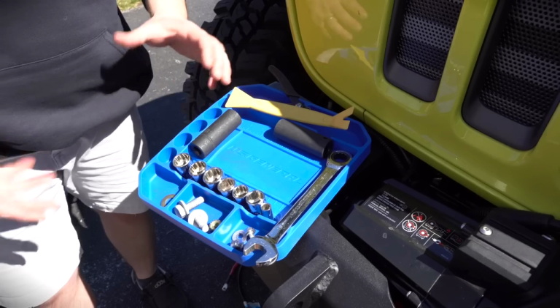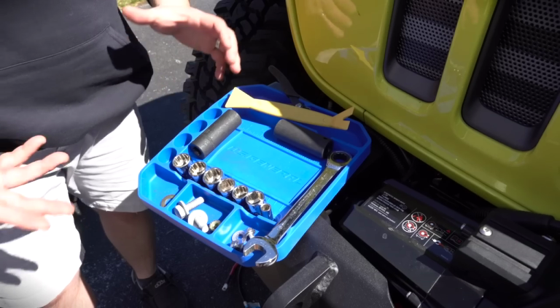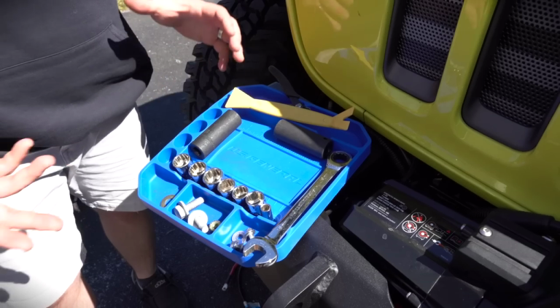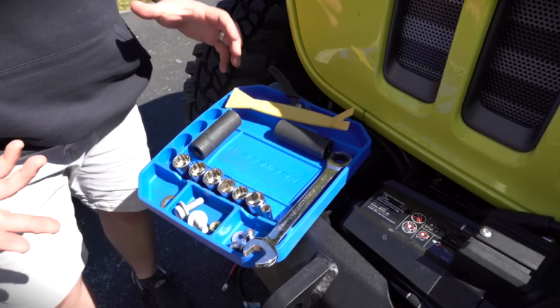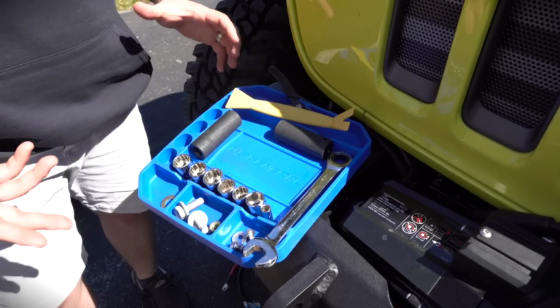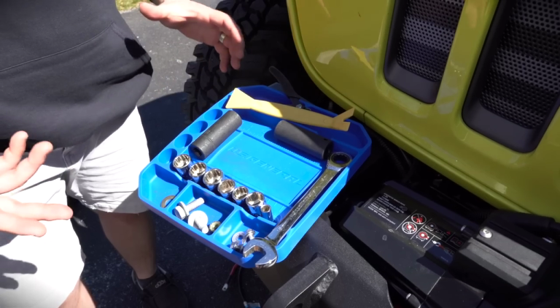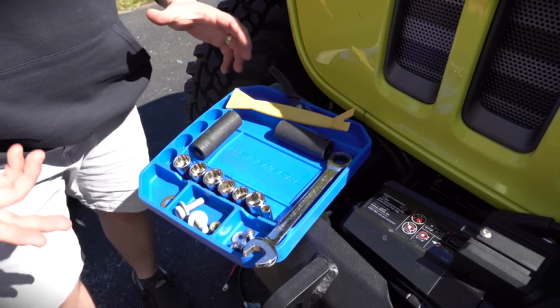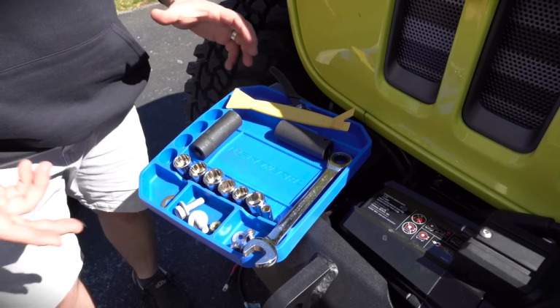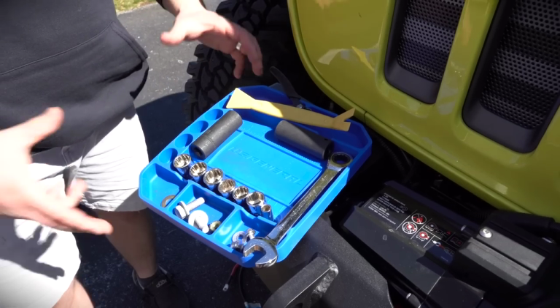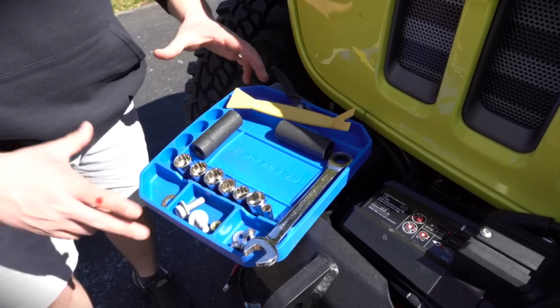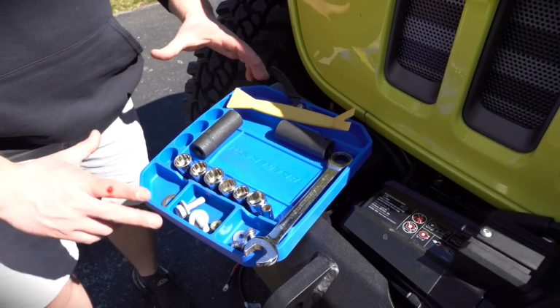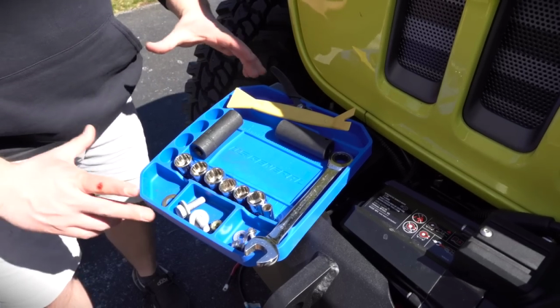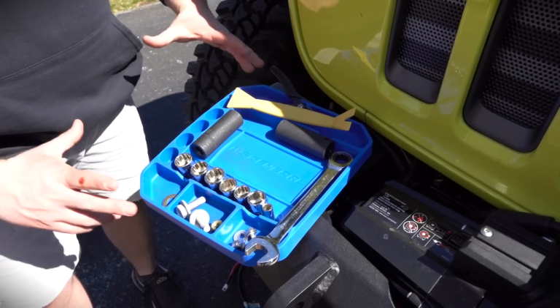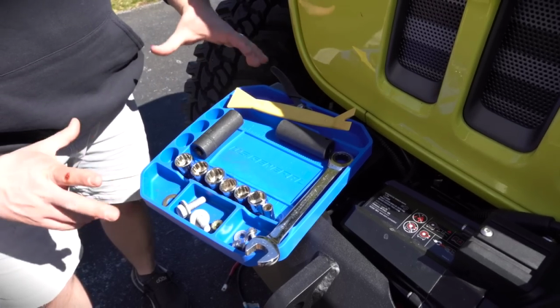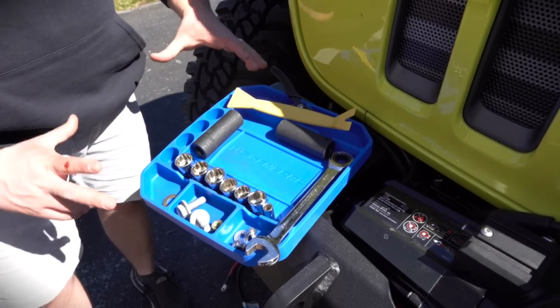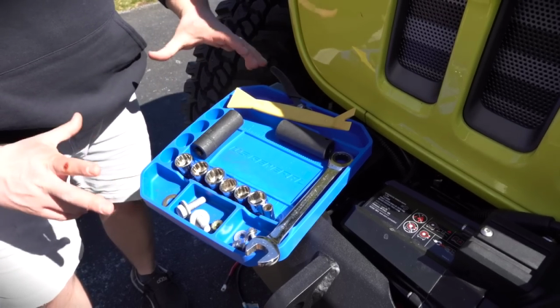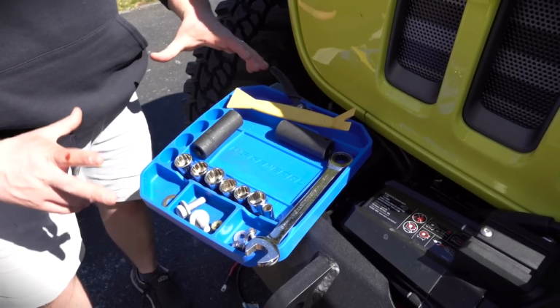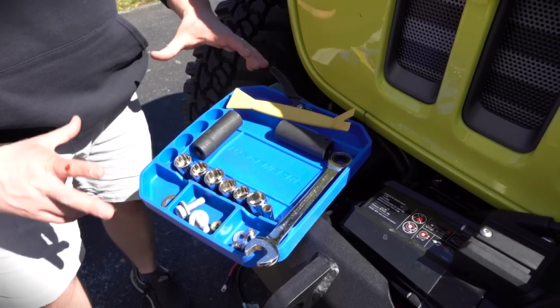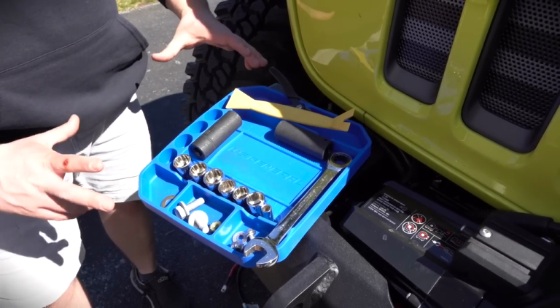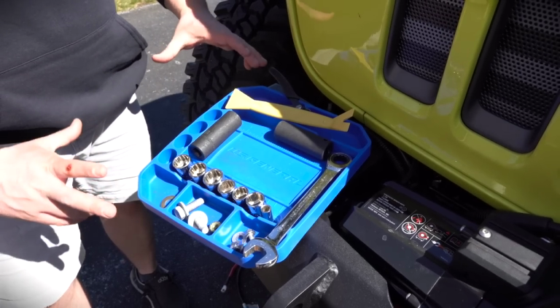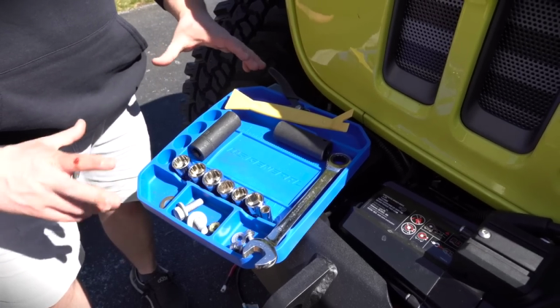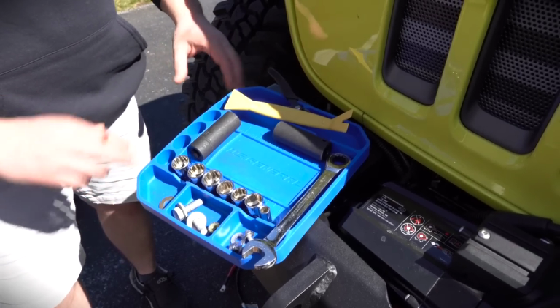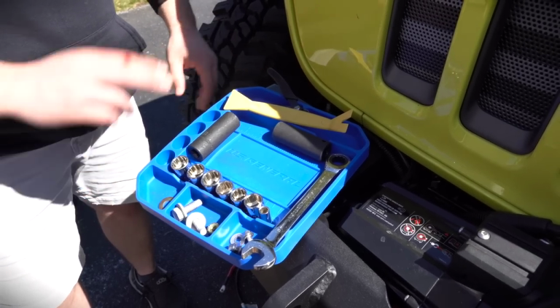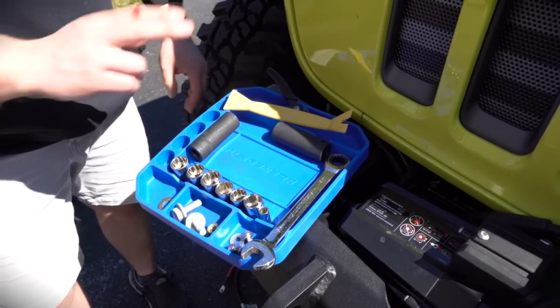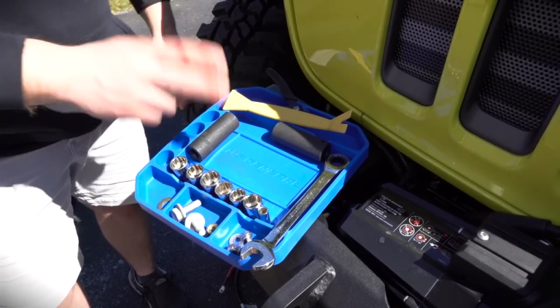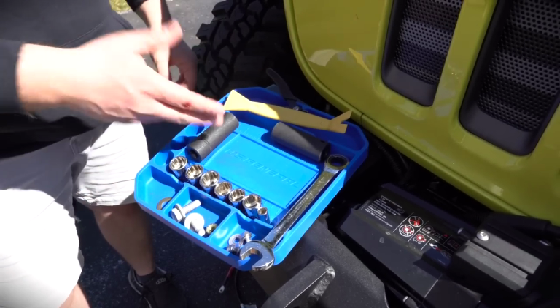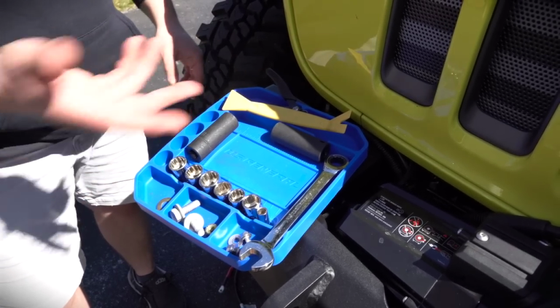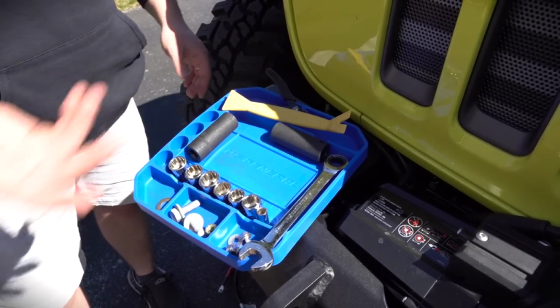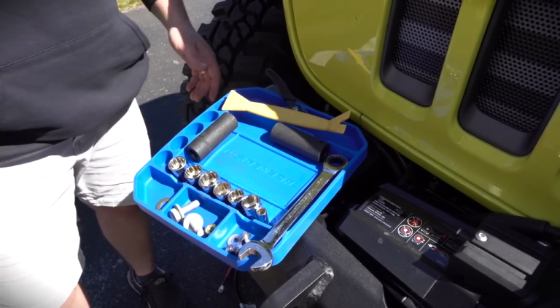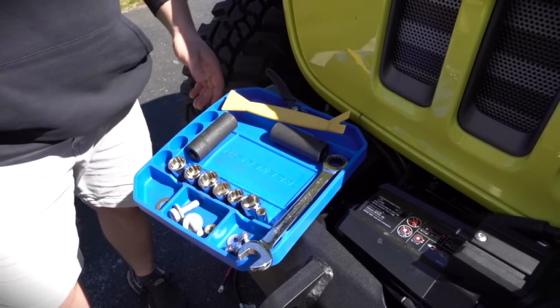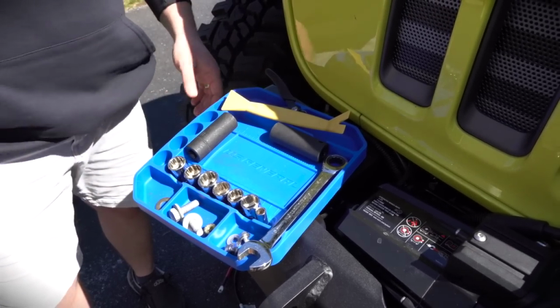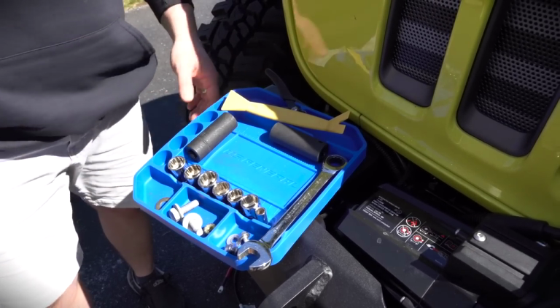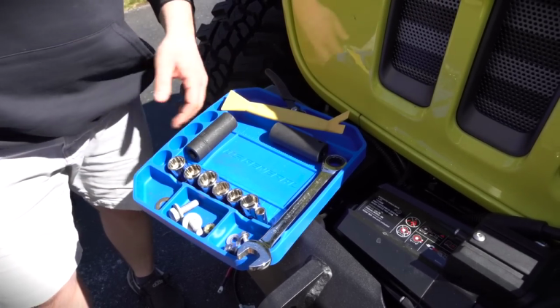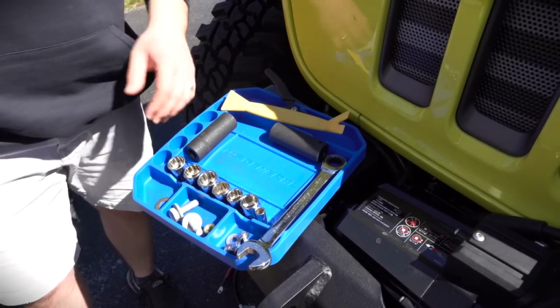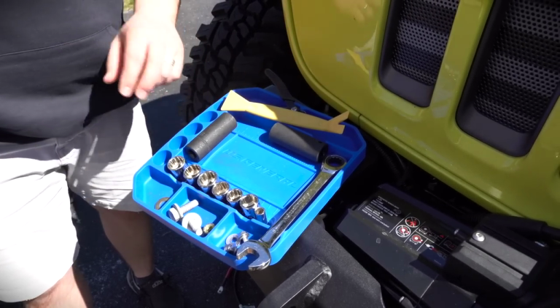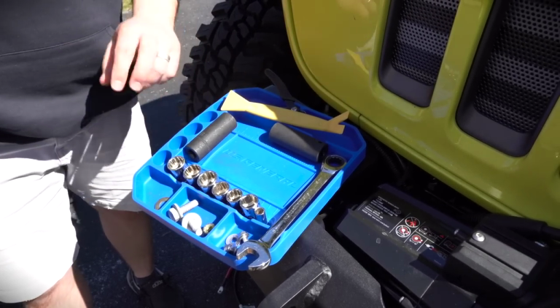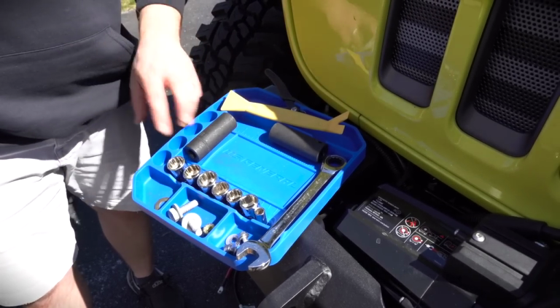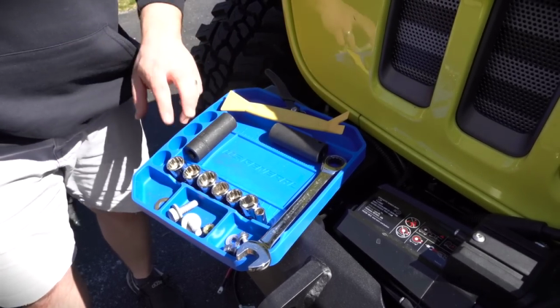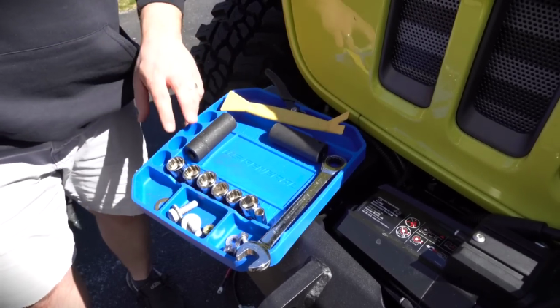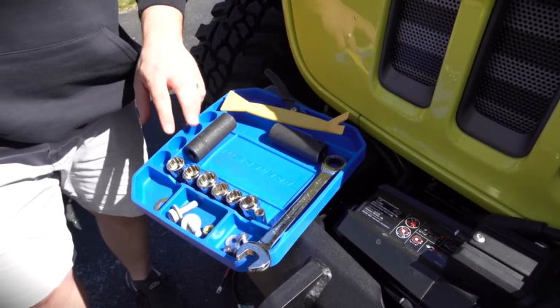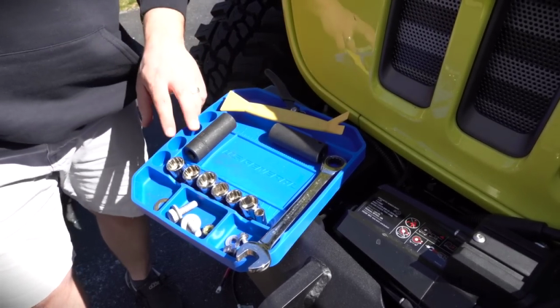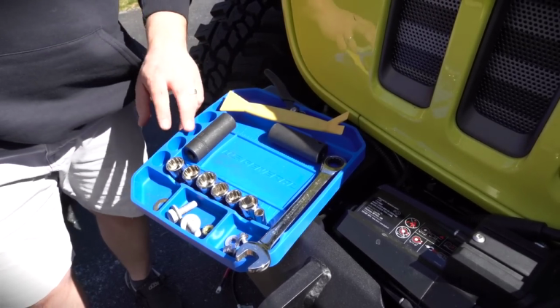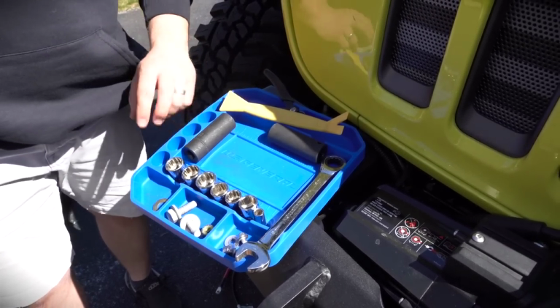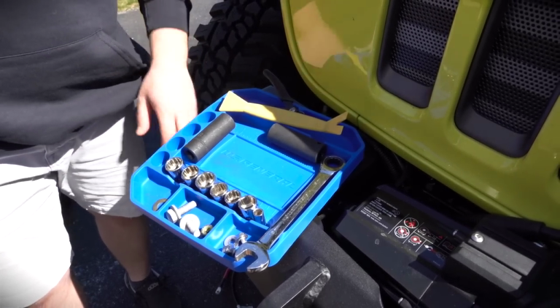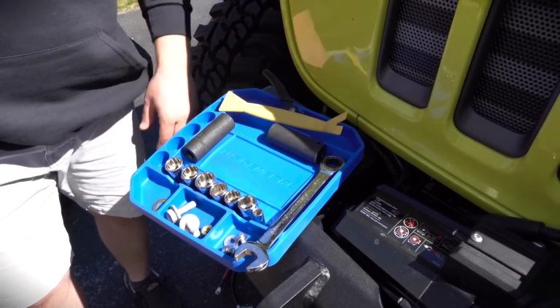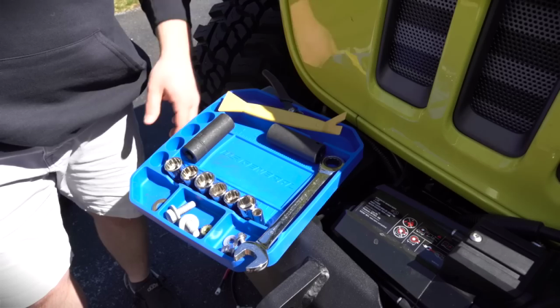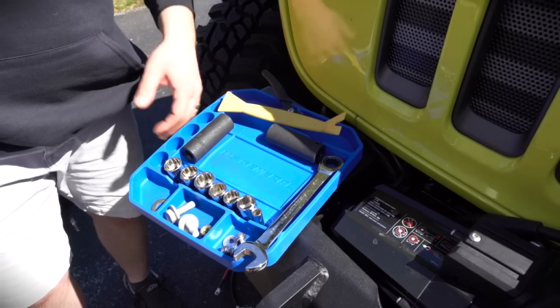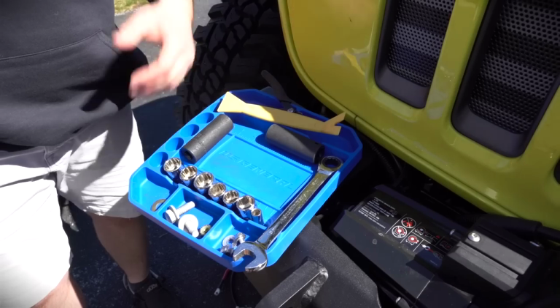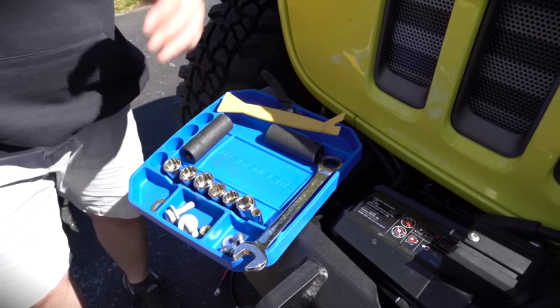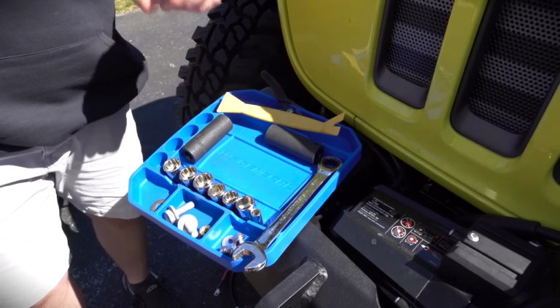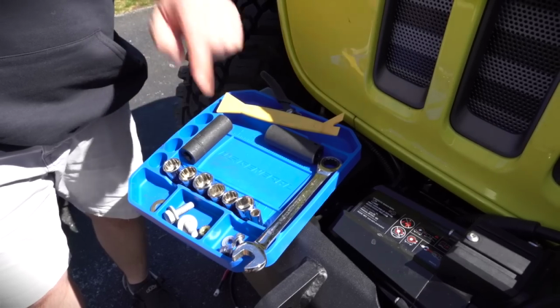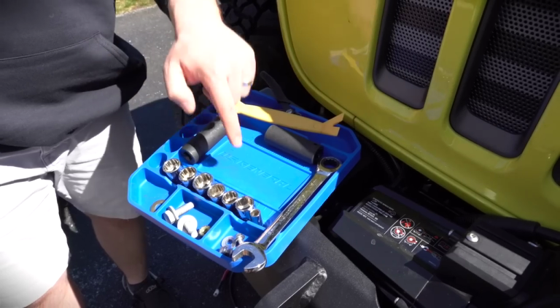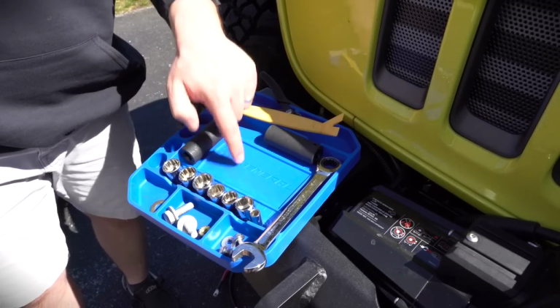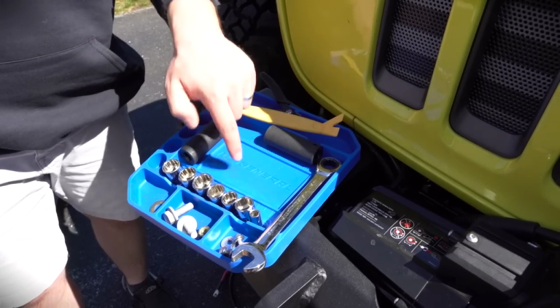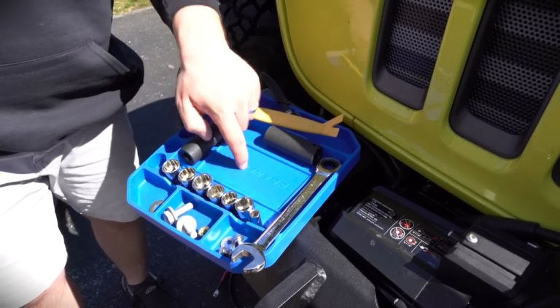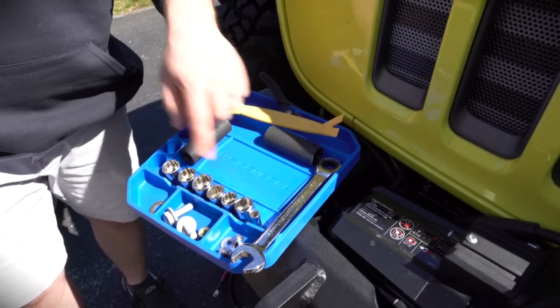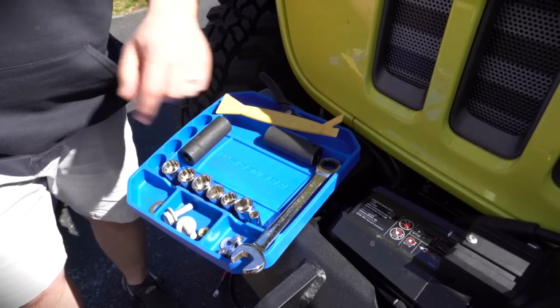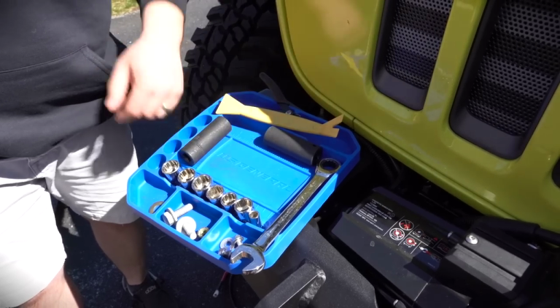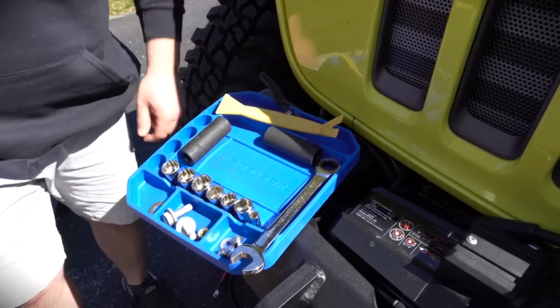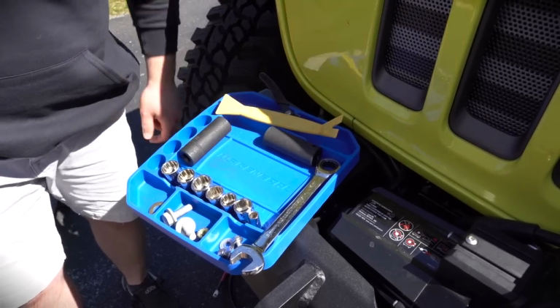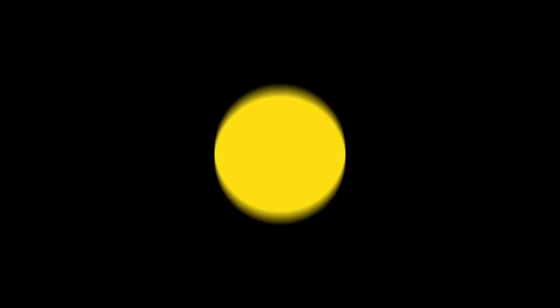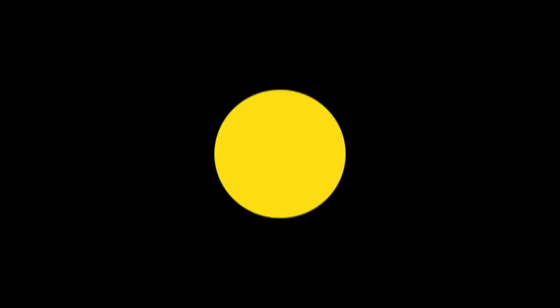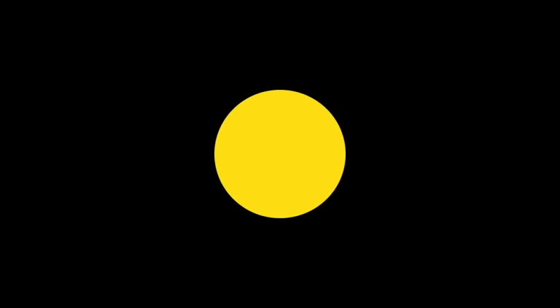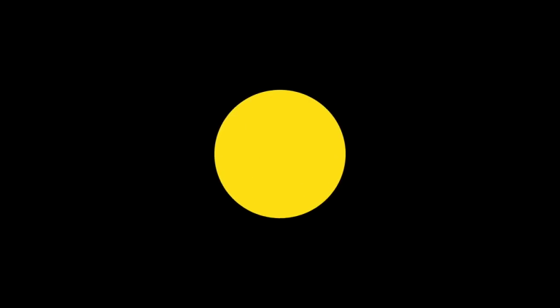I think I might actually get the bigger one — there's a larger version too. This one is like 20 bucks. It's bright blue so you can't miss it, and I'm very happy with how this works.